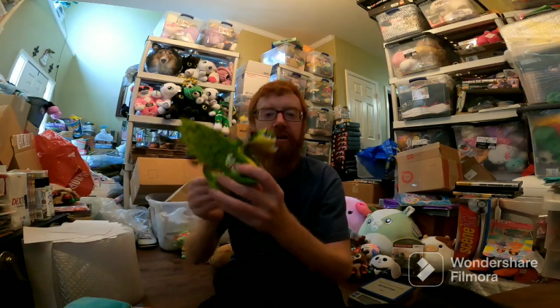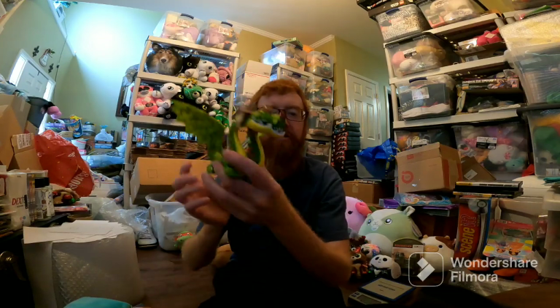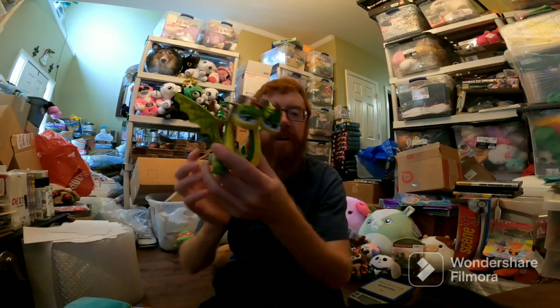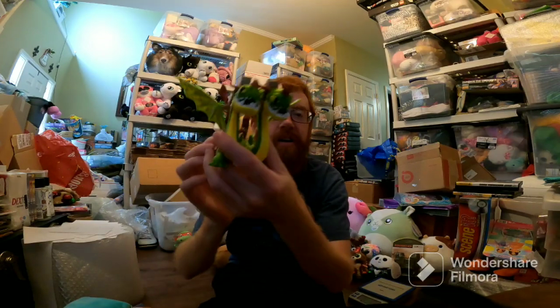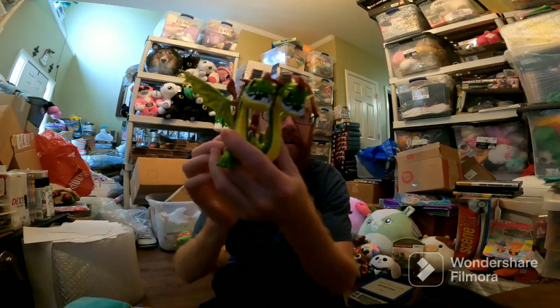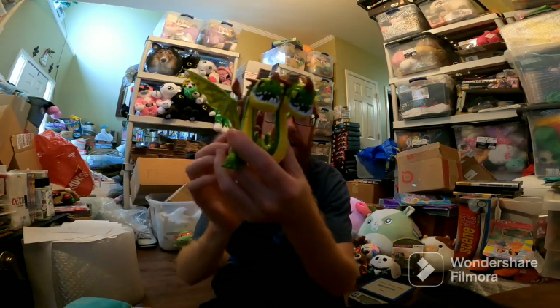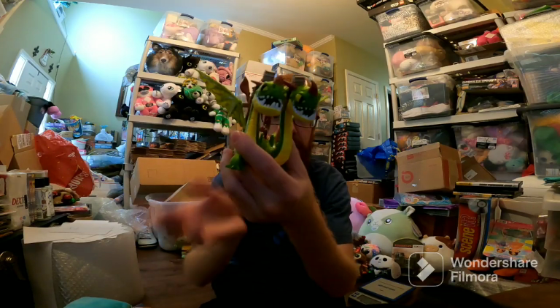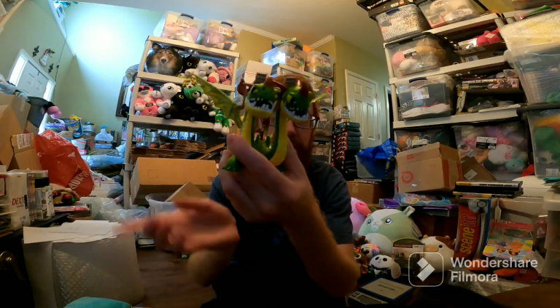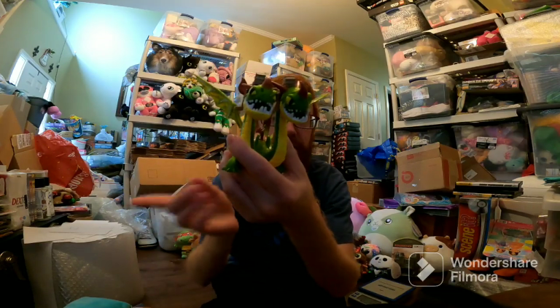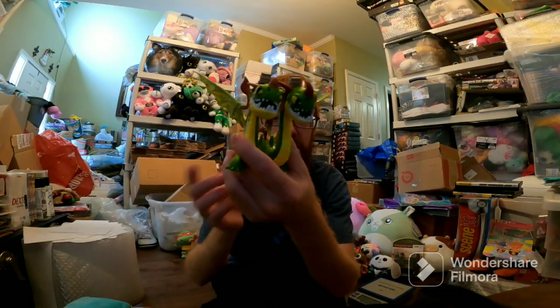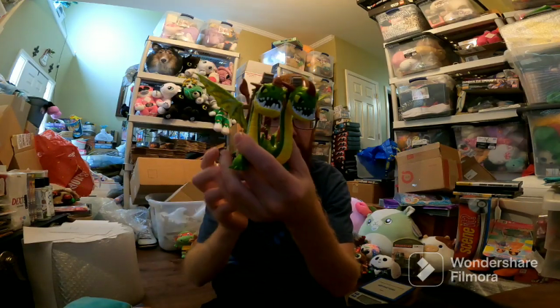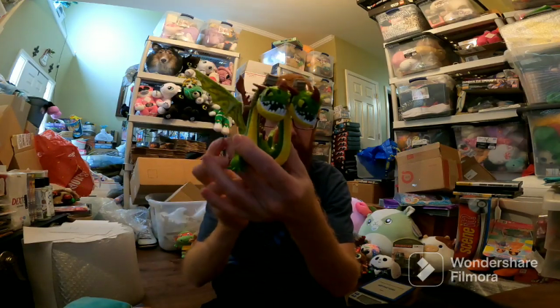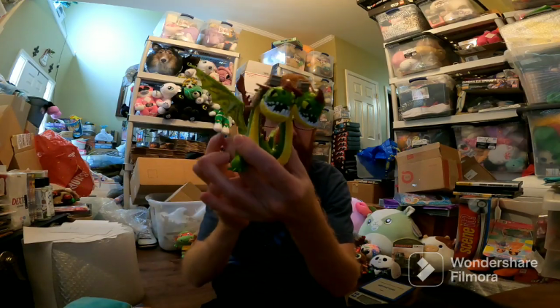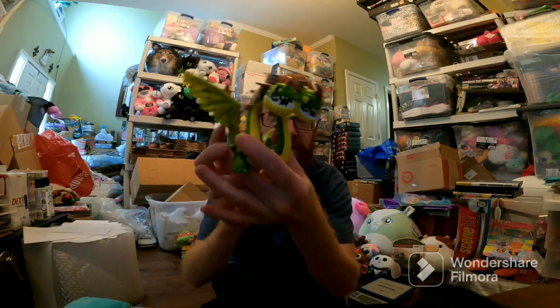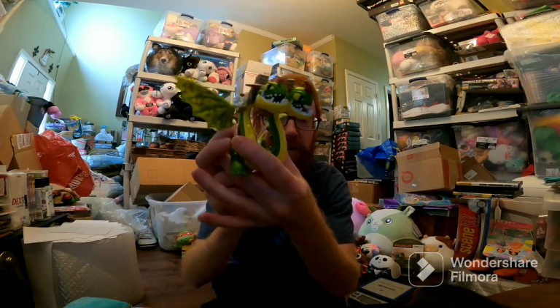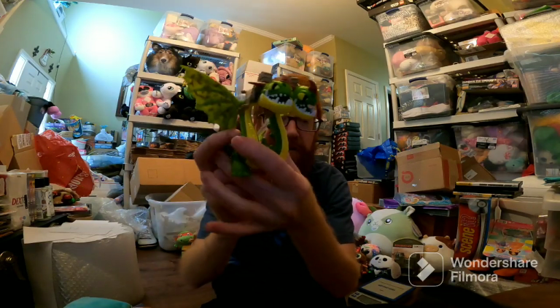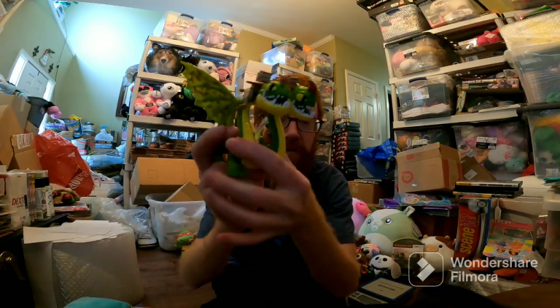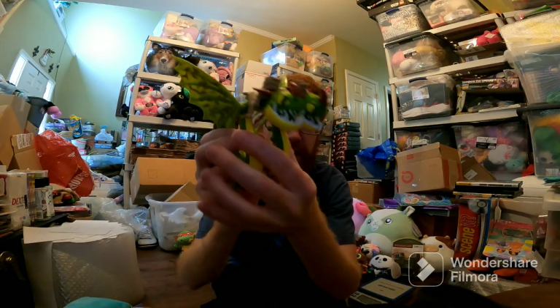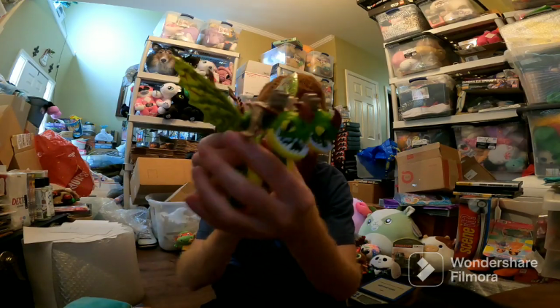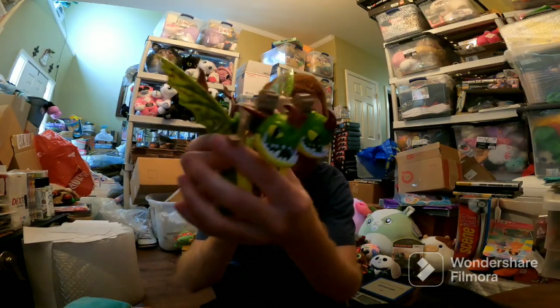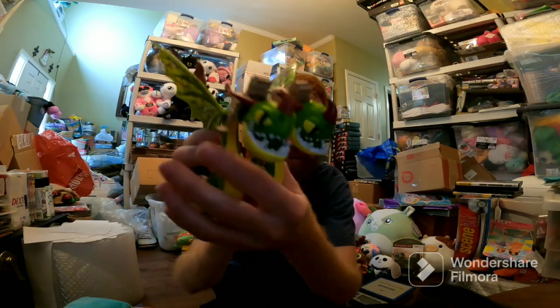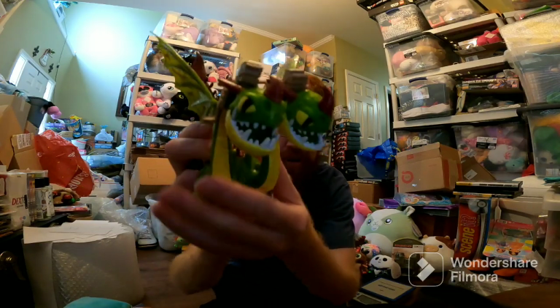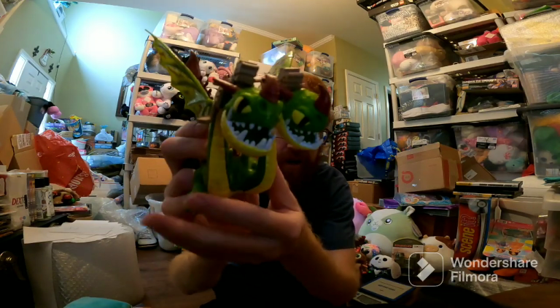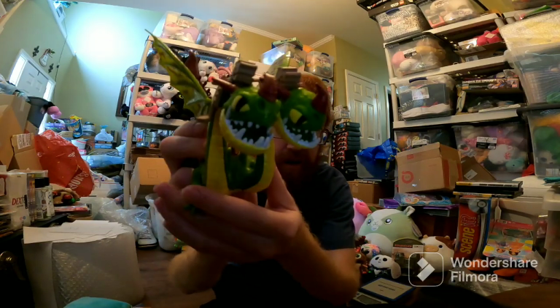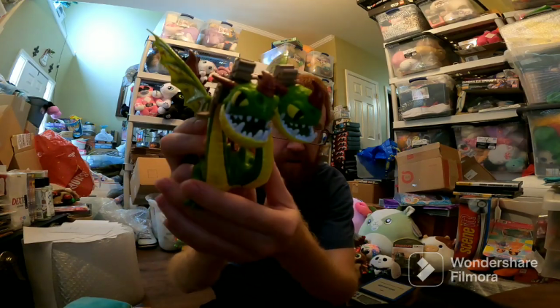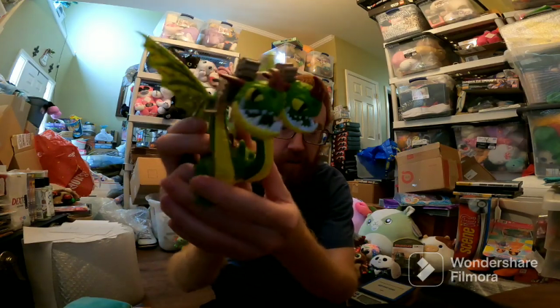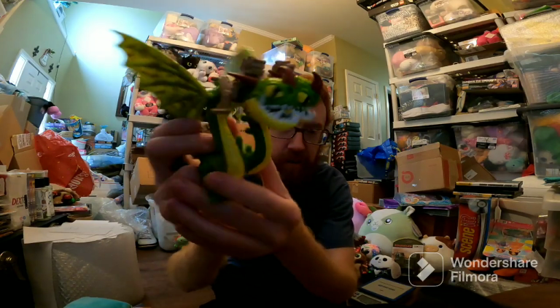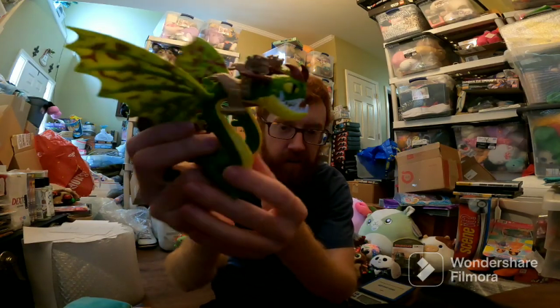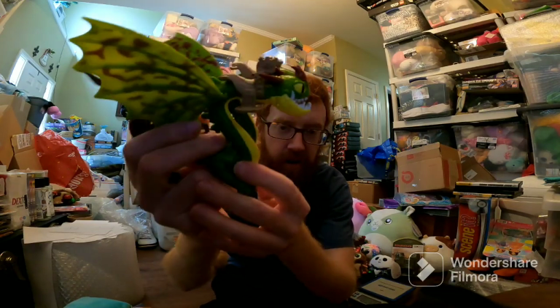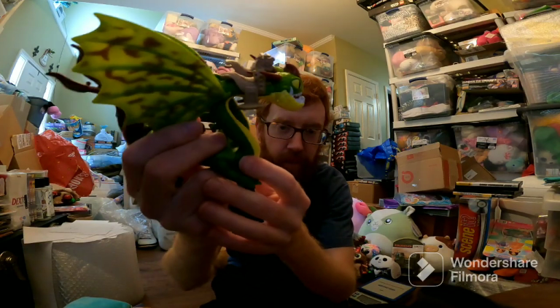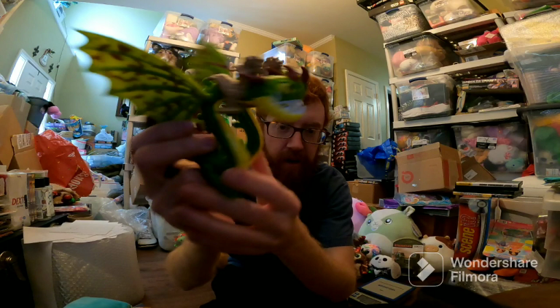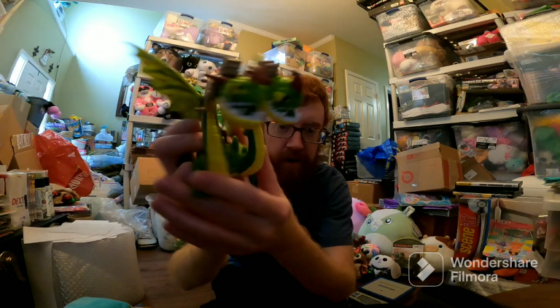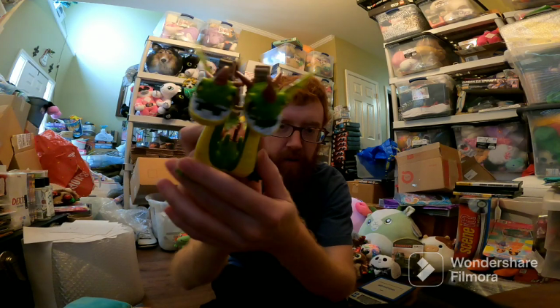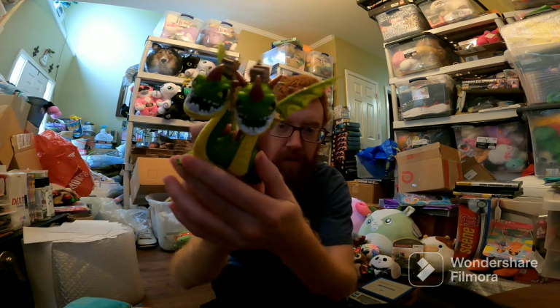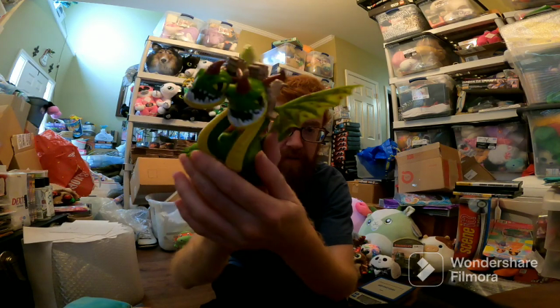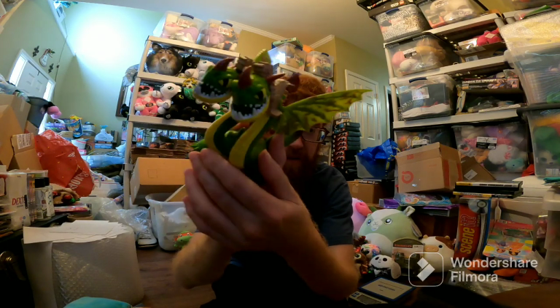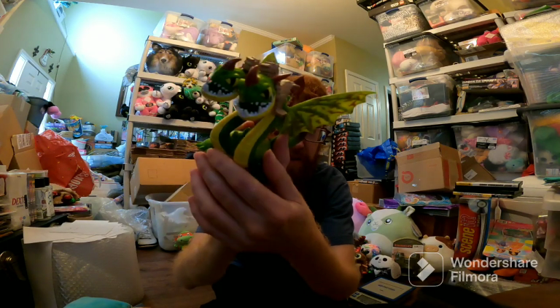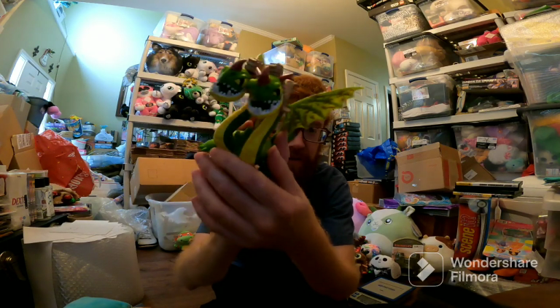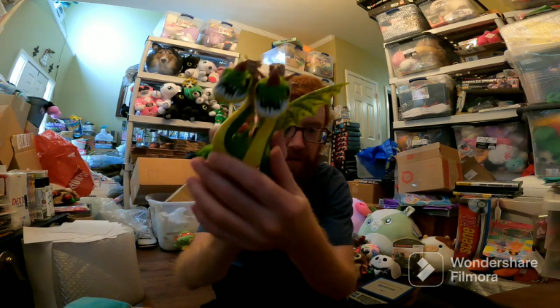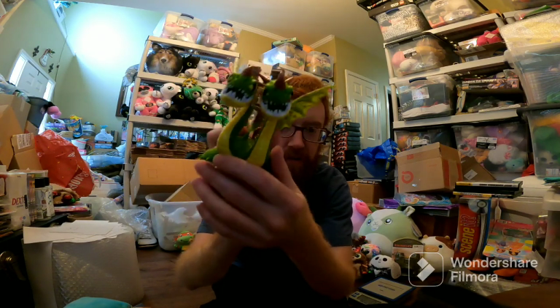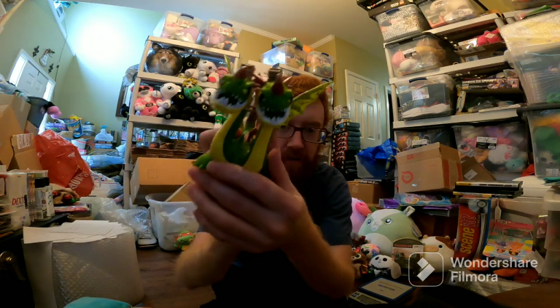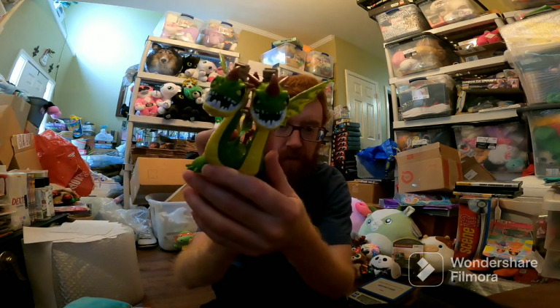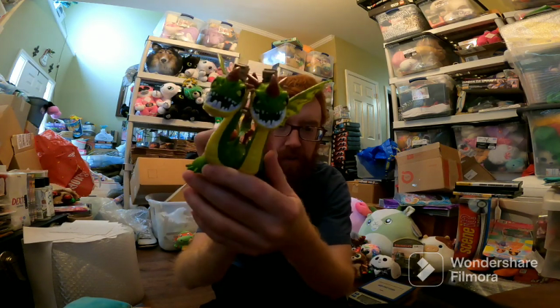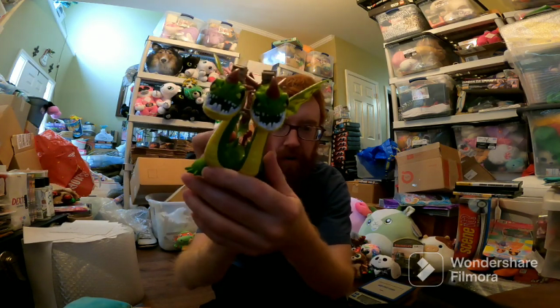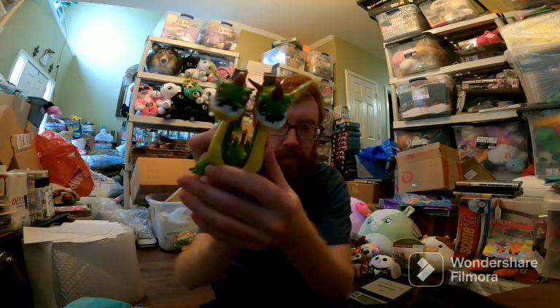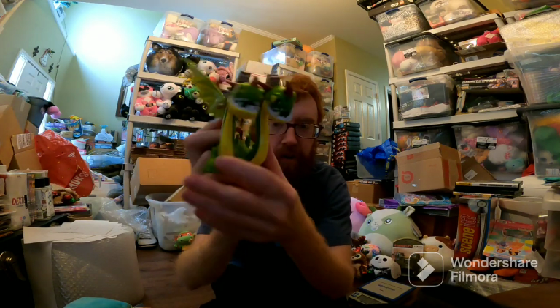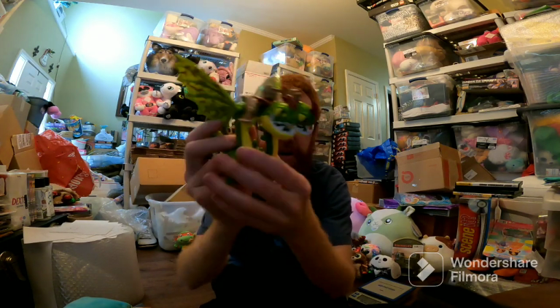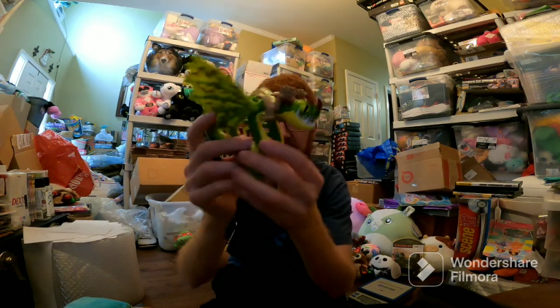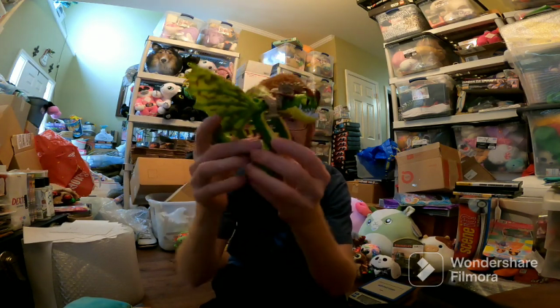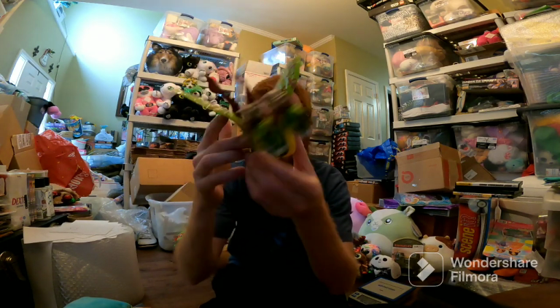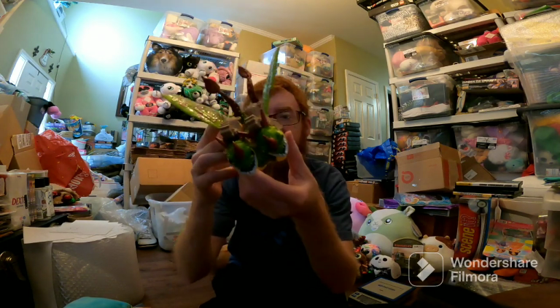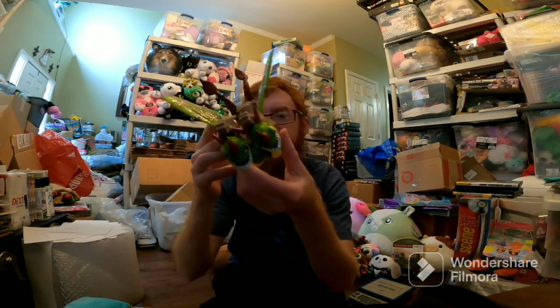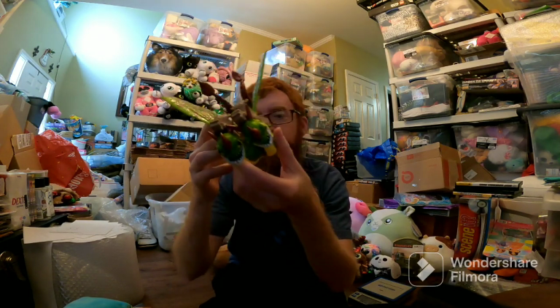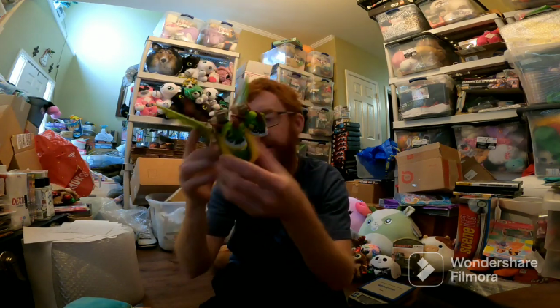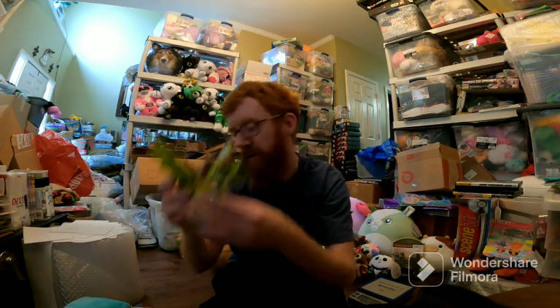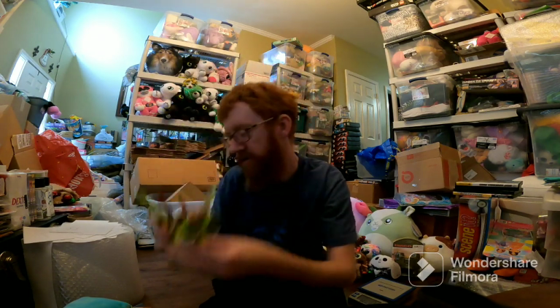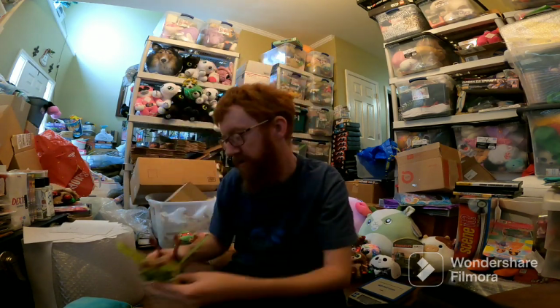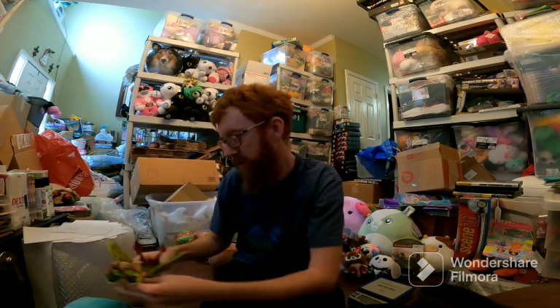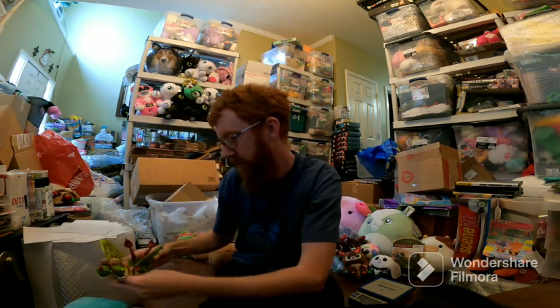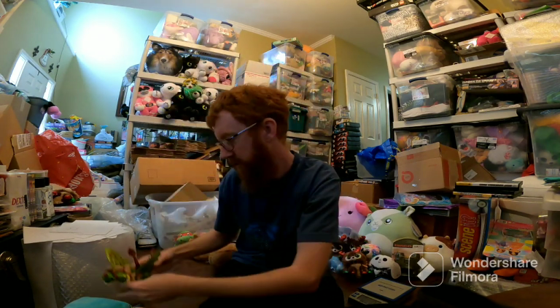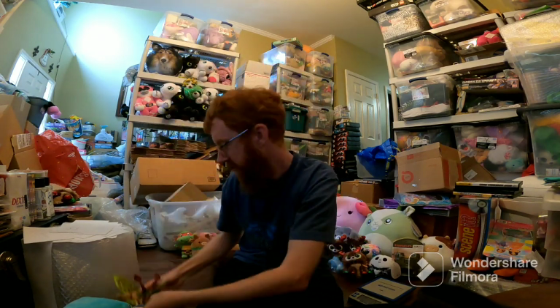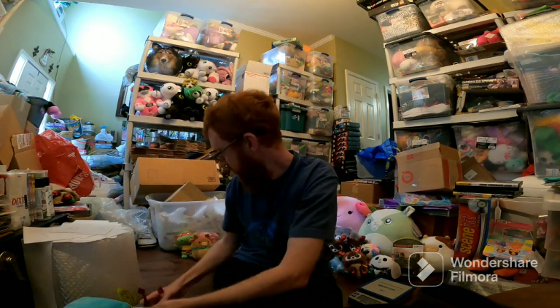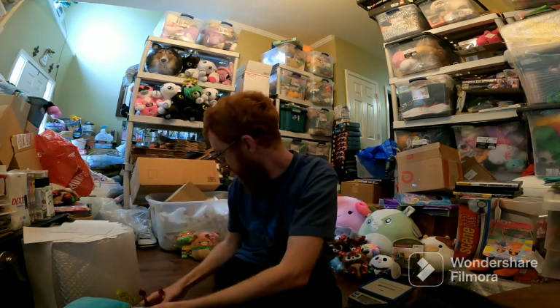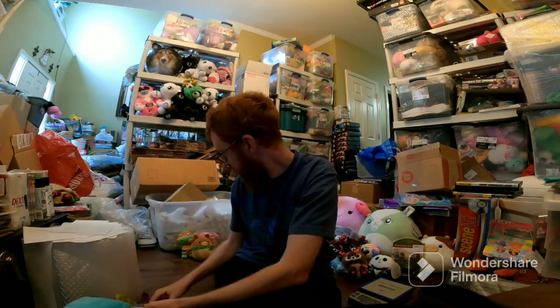Hunter Train Your Dragon — I think I paid like $2 for that. Hunter Train Your Dragon is always good. I paid $1 for this at a thrift store, sold for $31 and also ships first class.